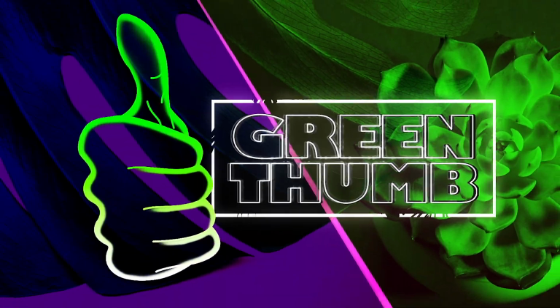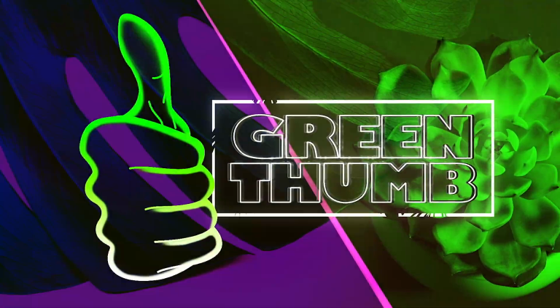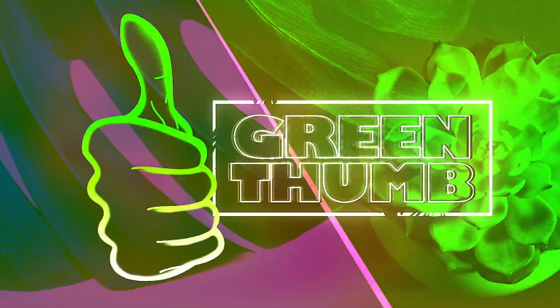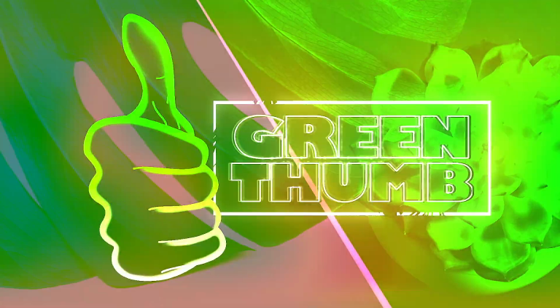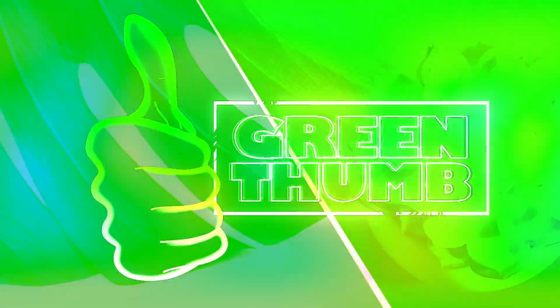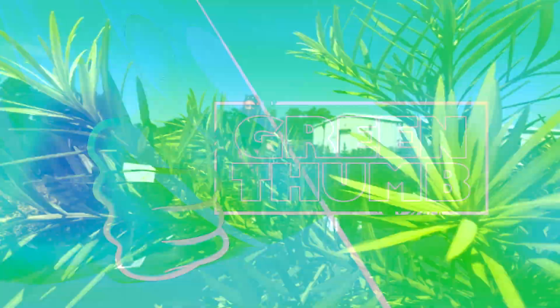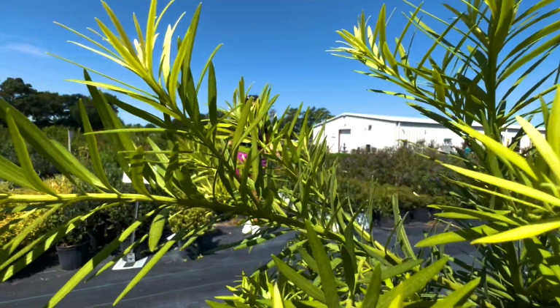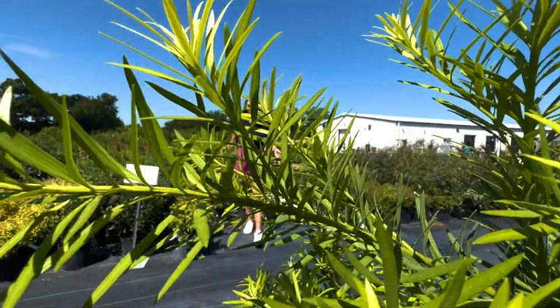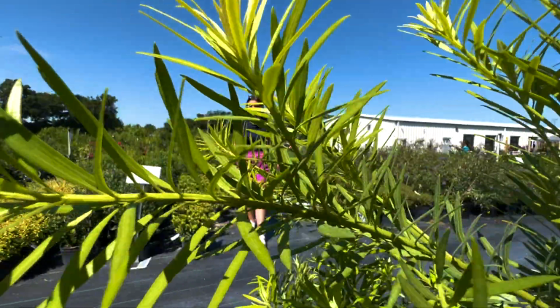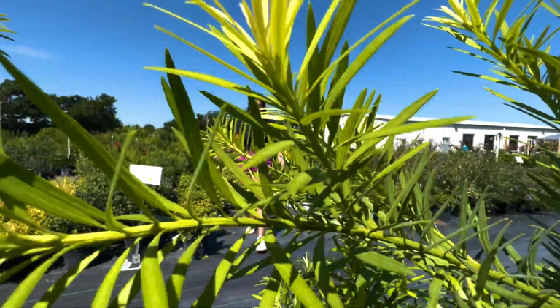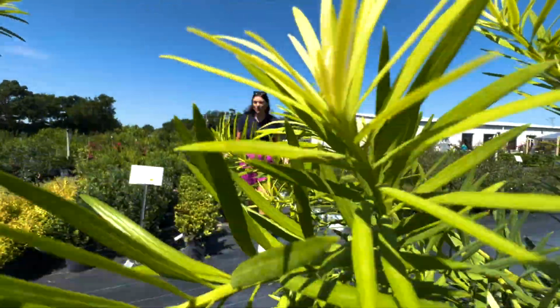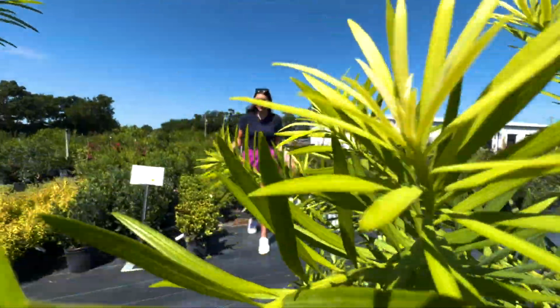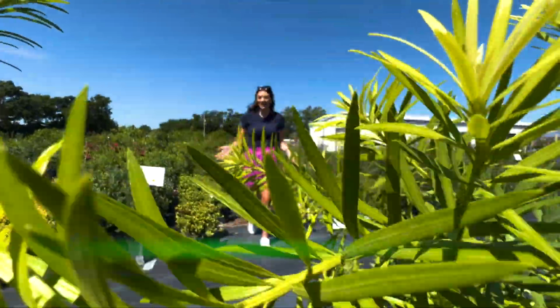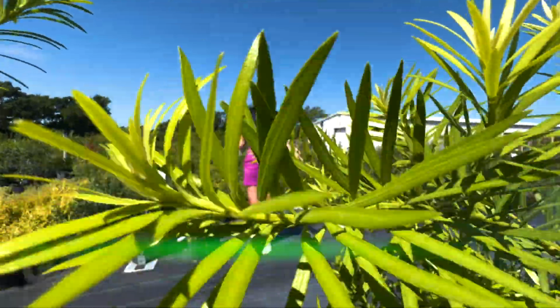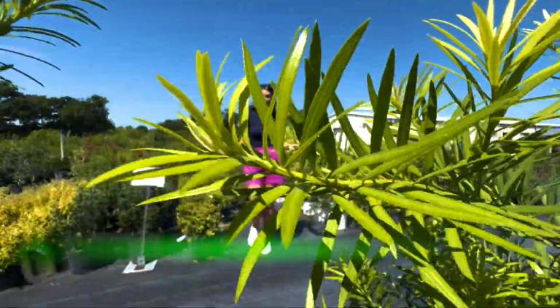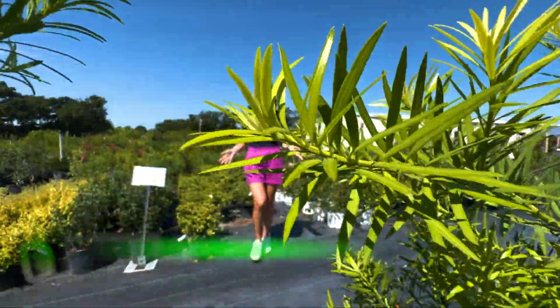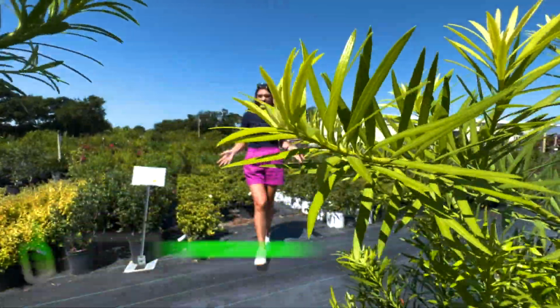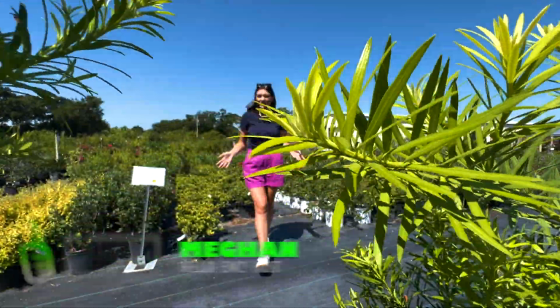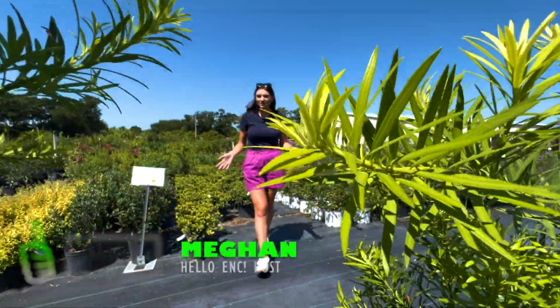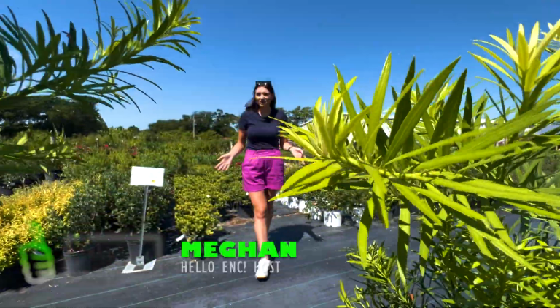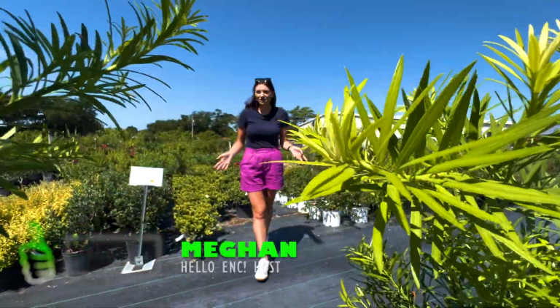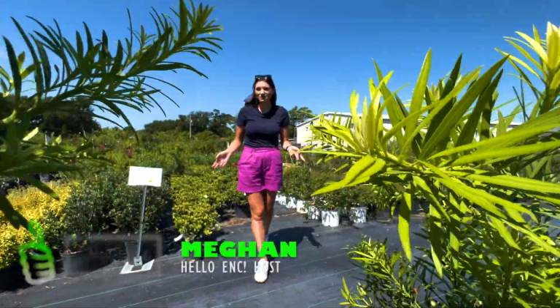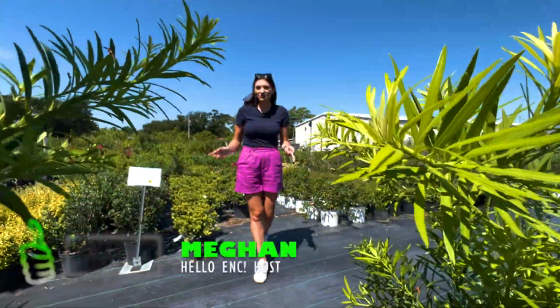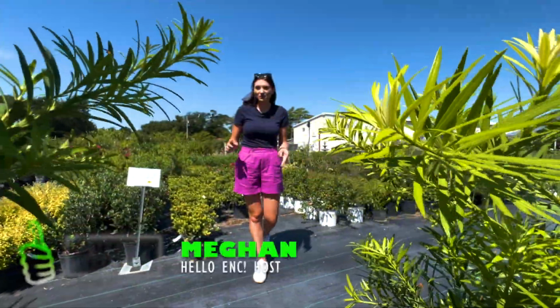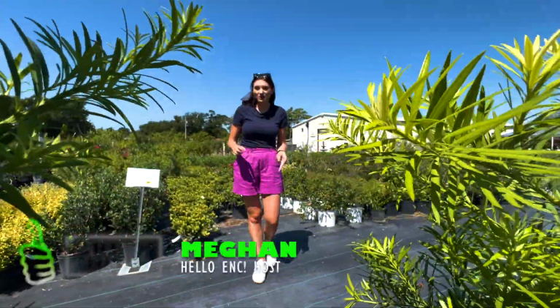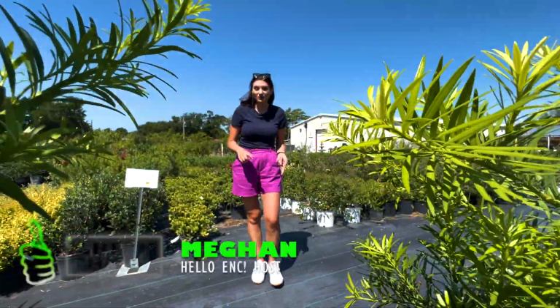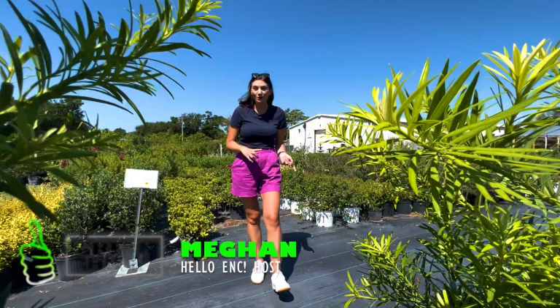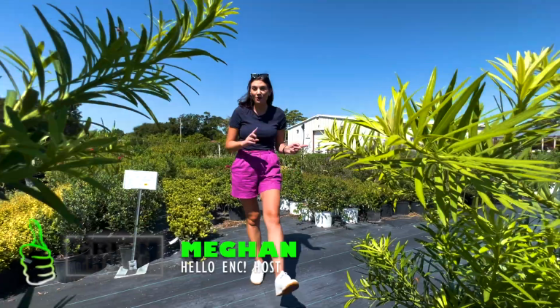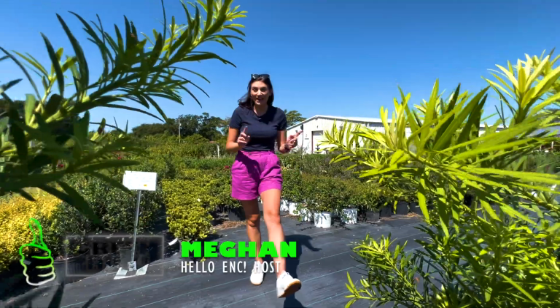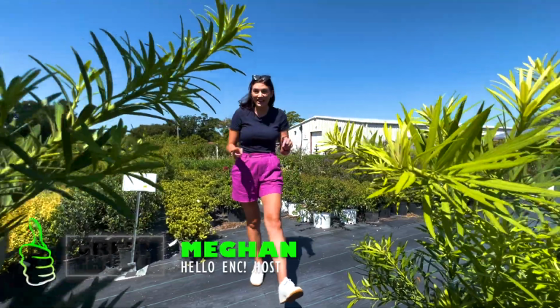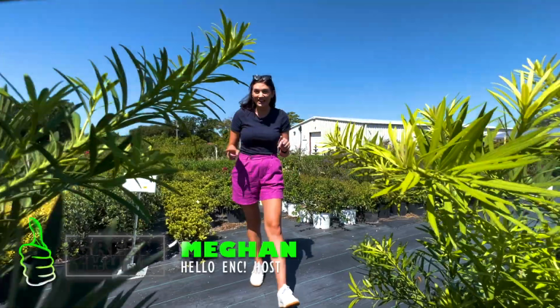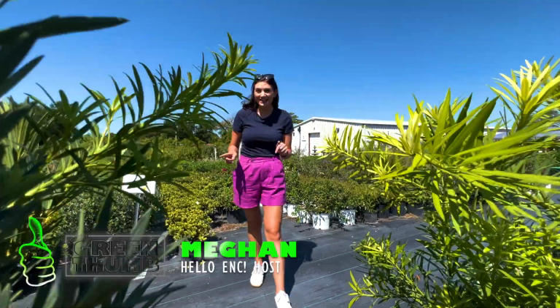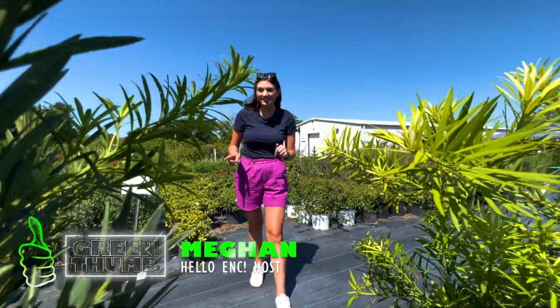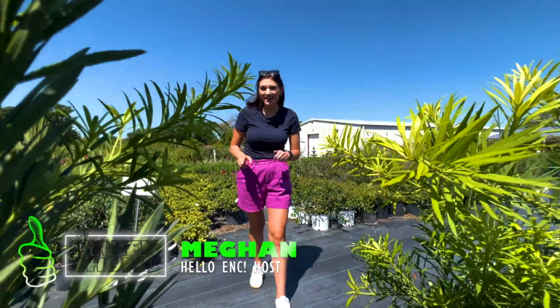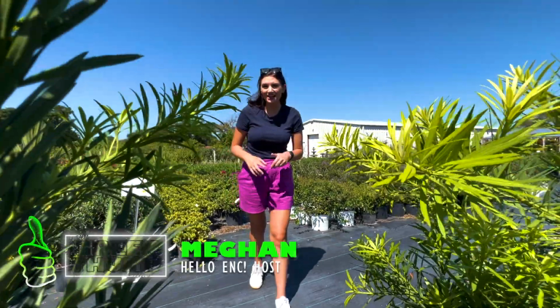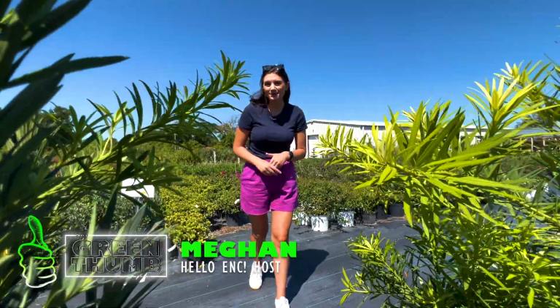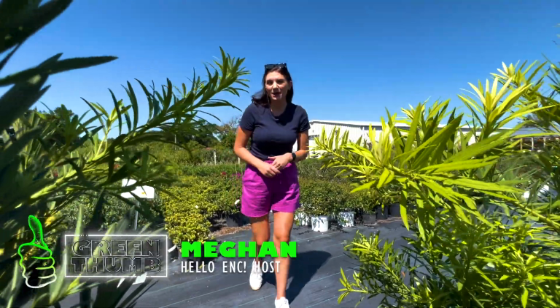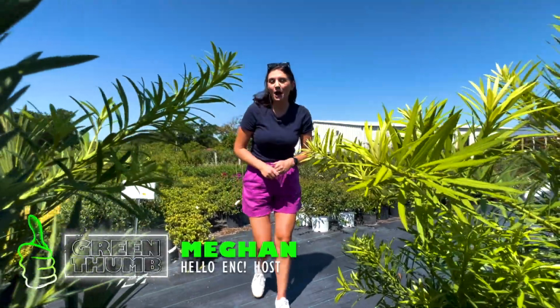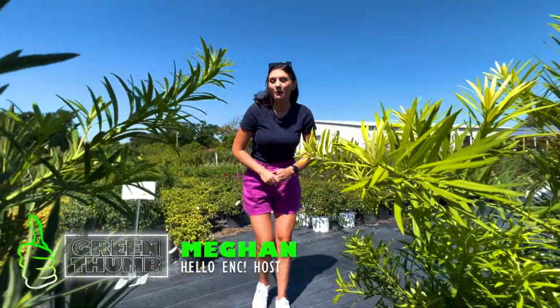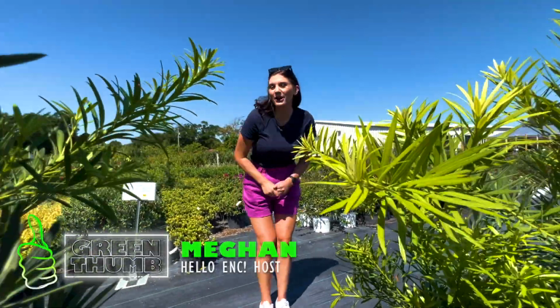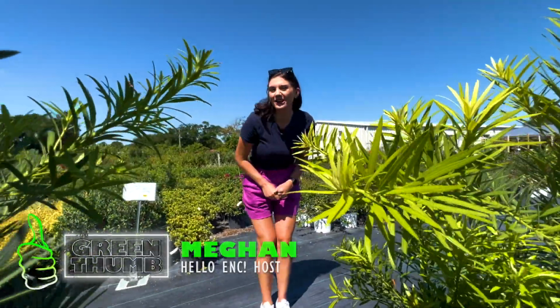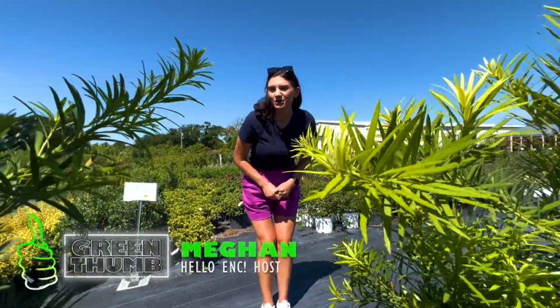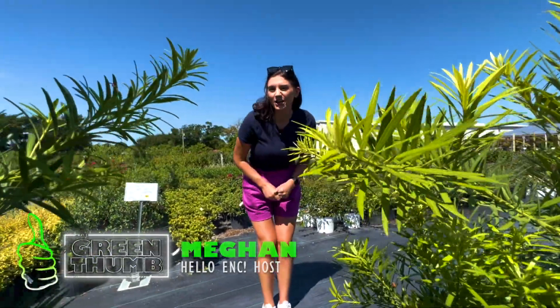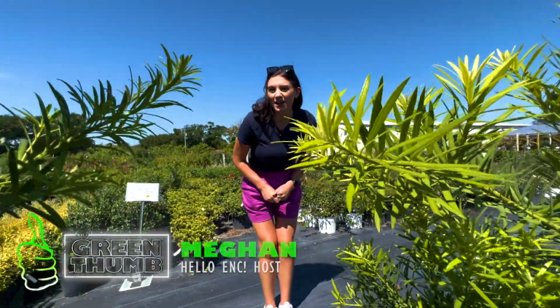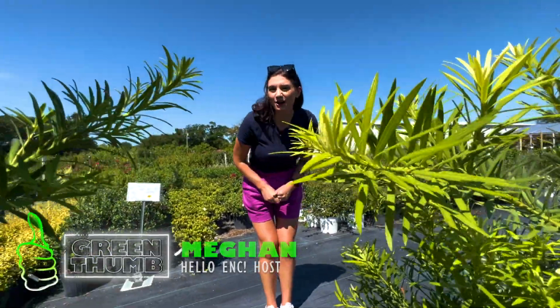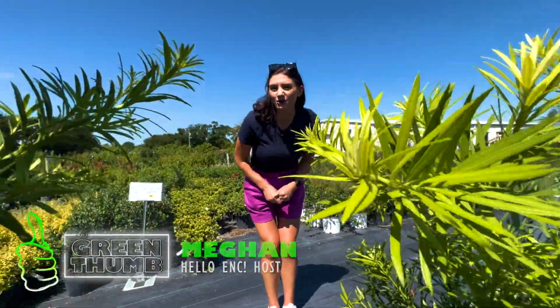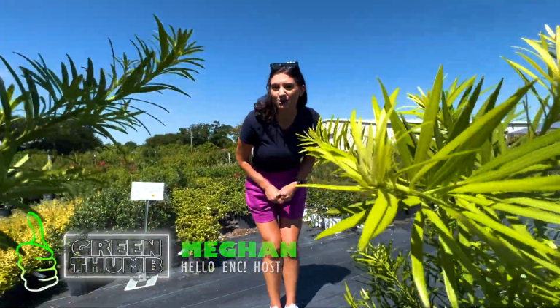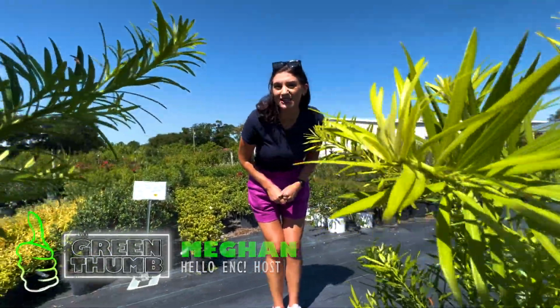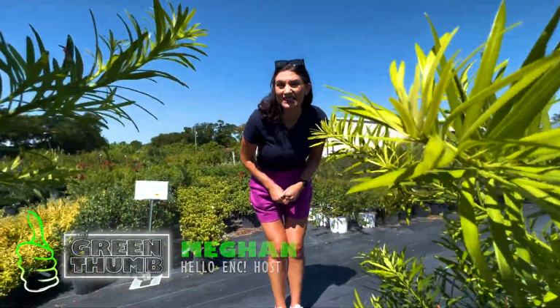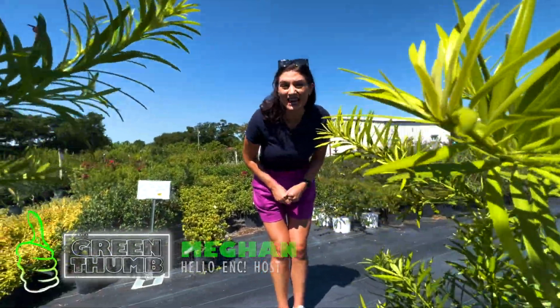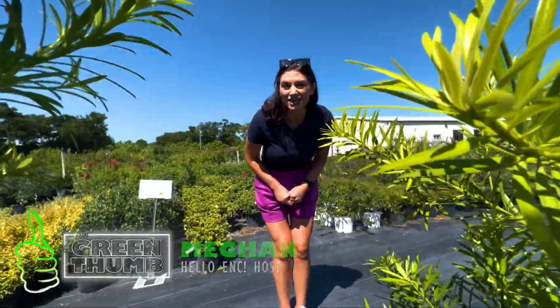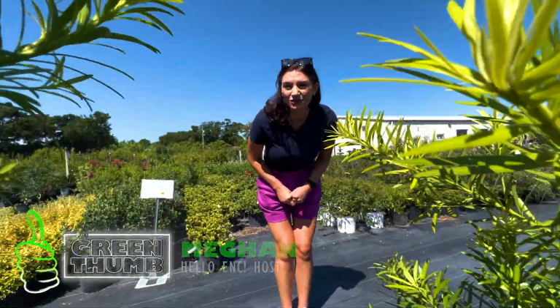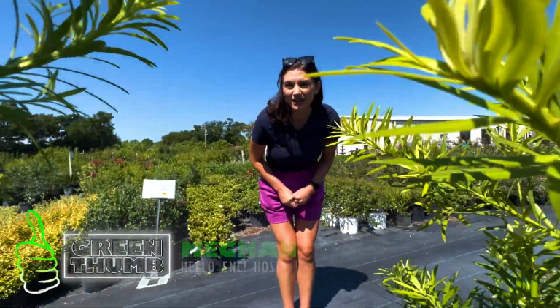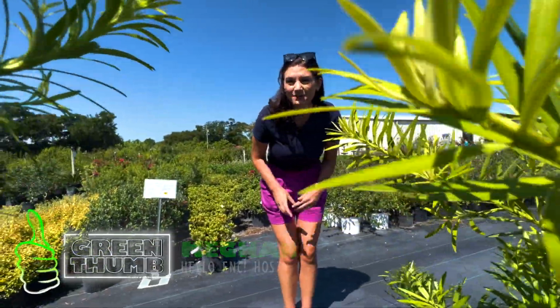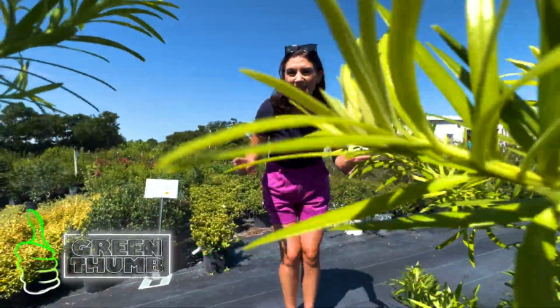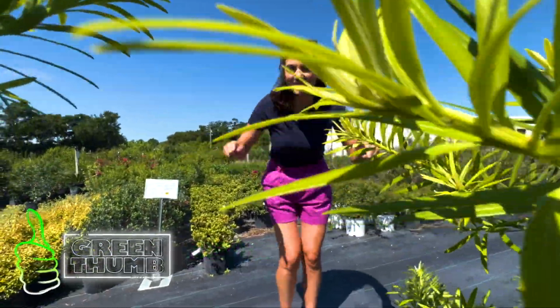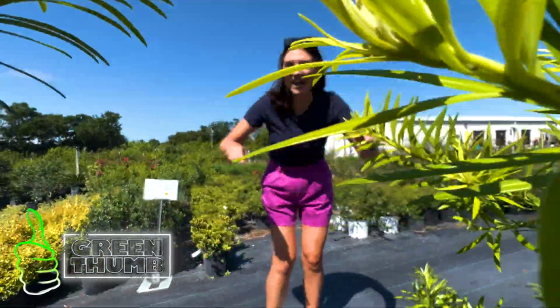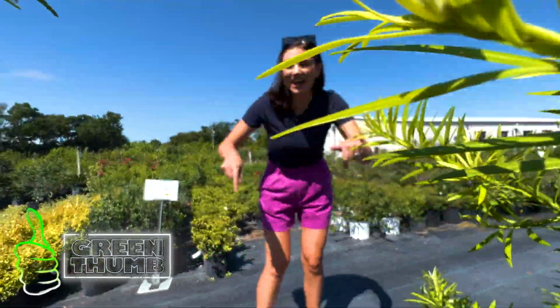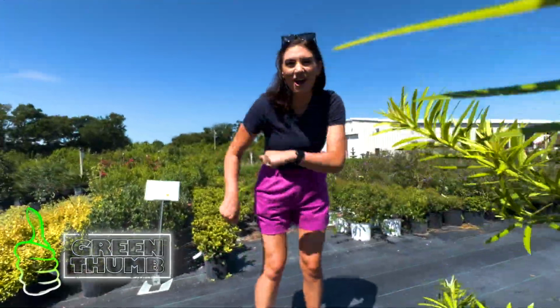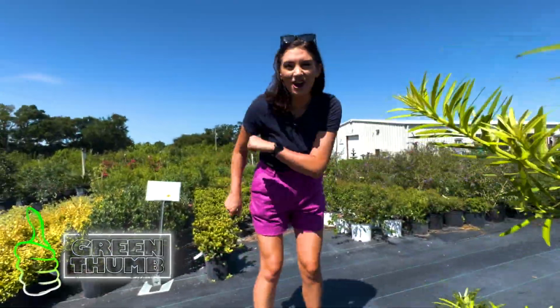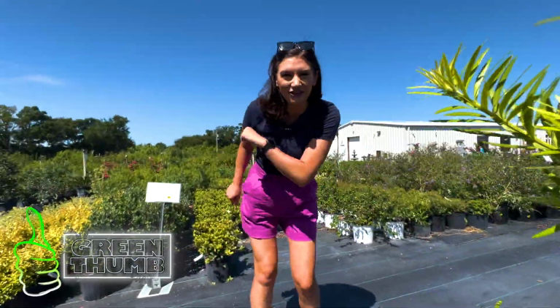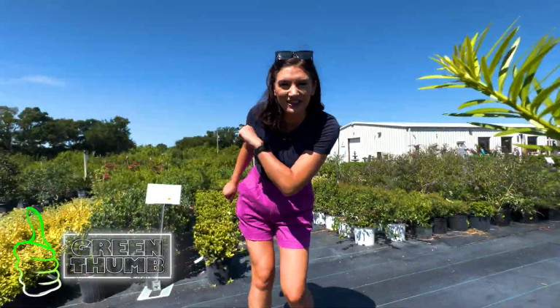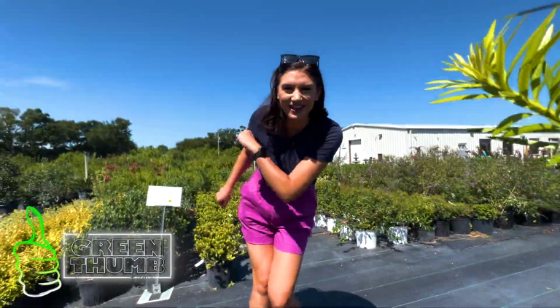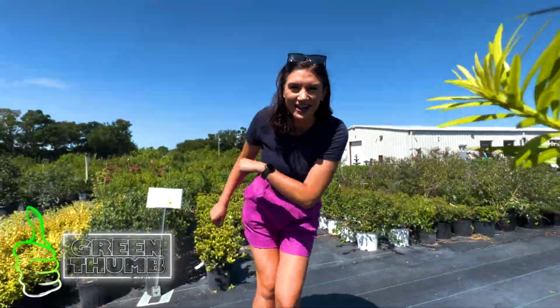What's bushy, shady, and provides nourishment for people and insects? We're going to check out trees and shrubs today on Green Thumb.